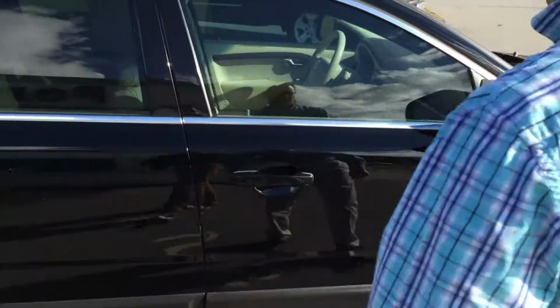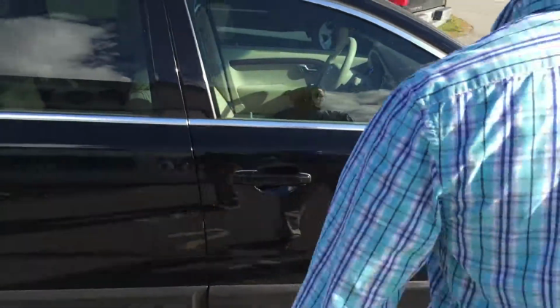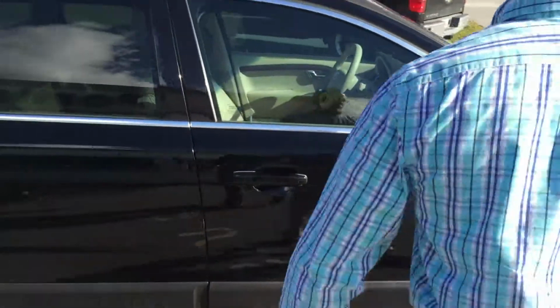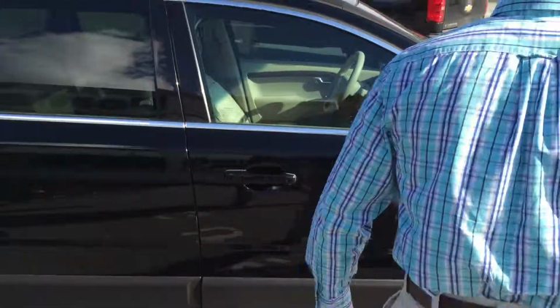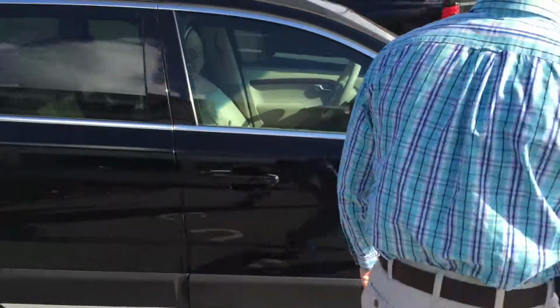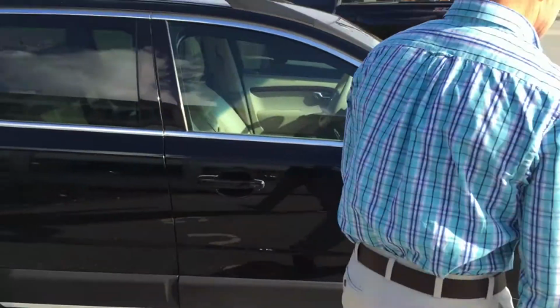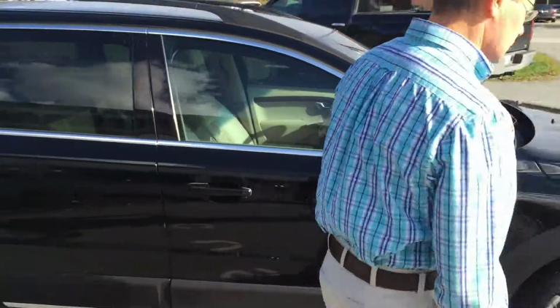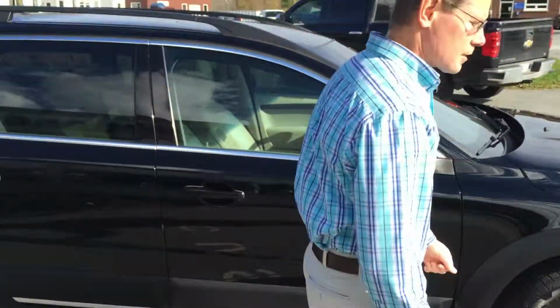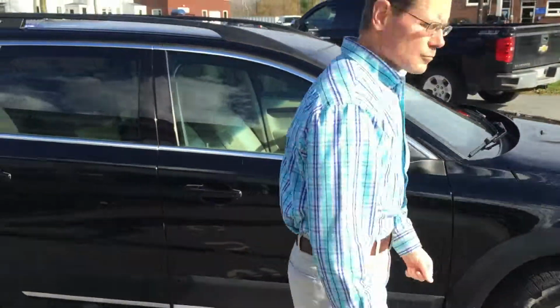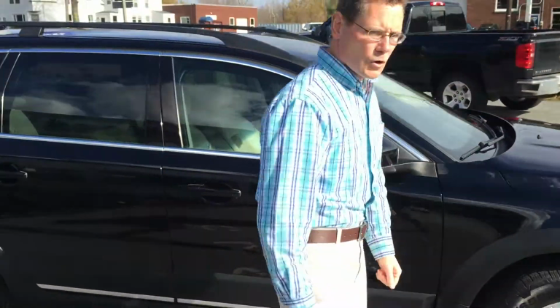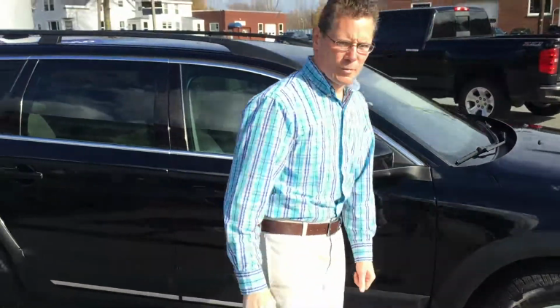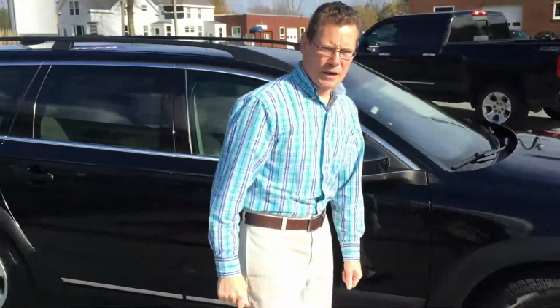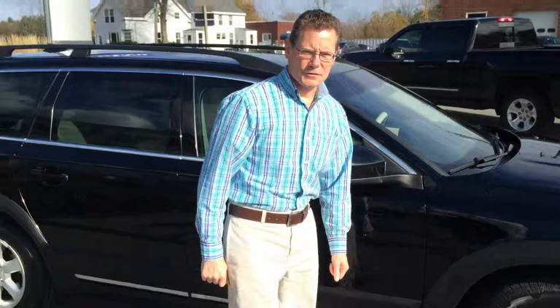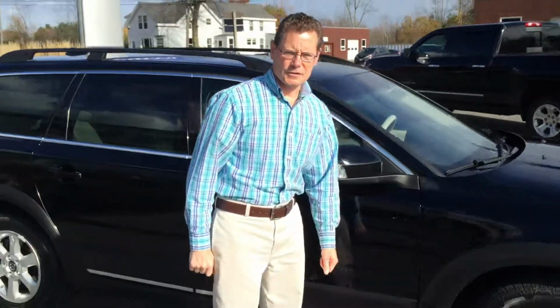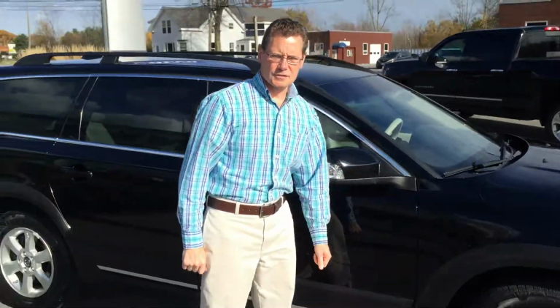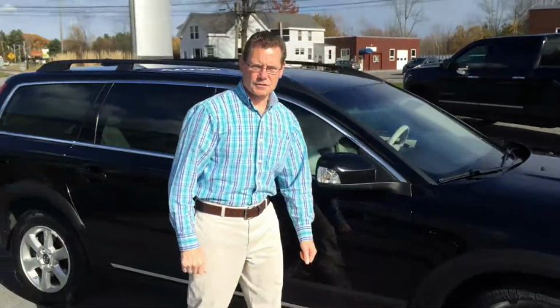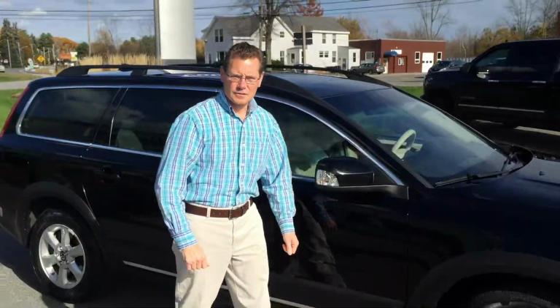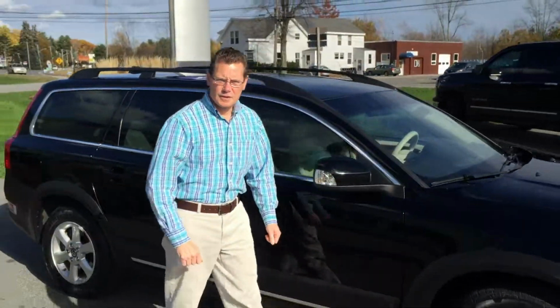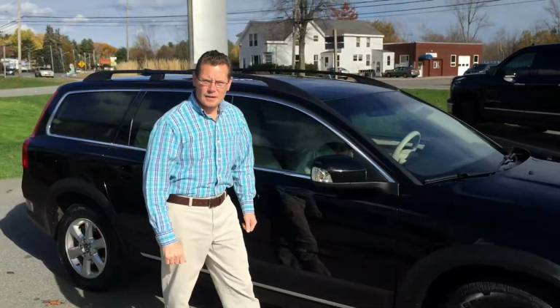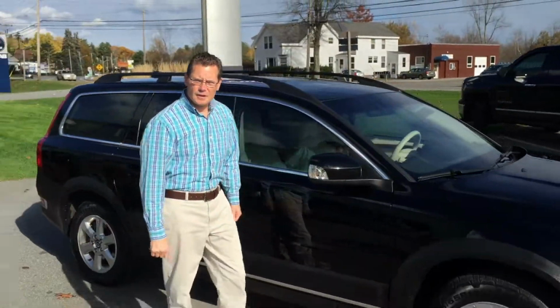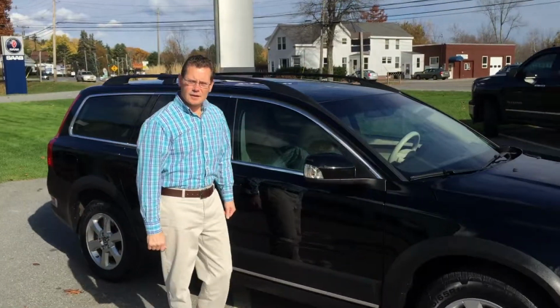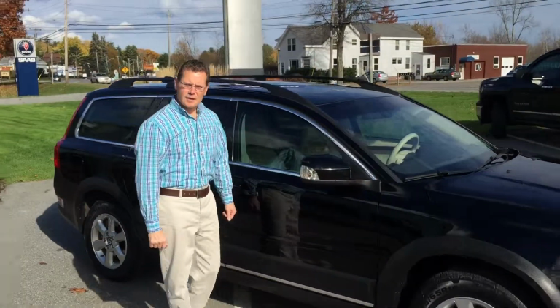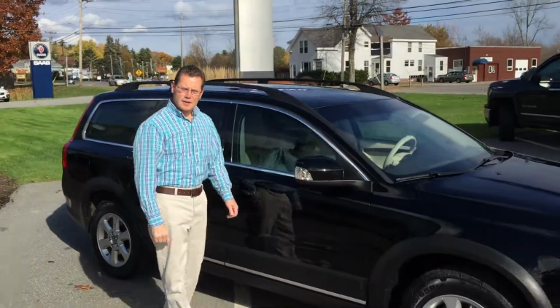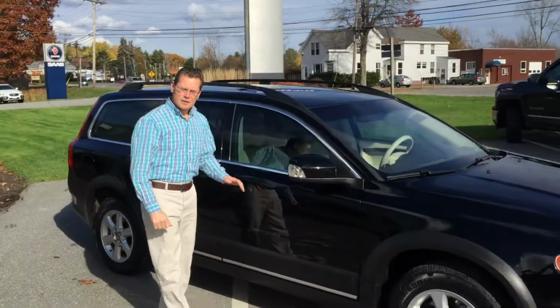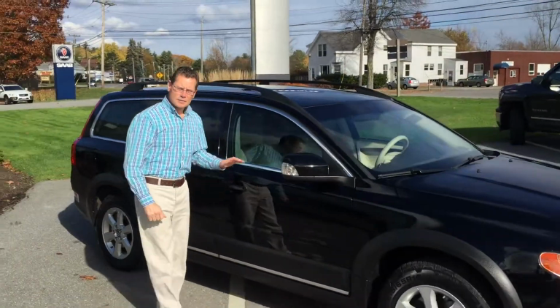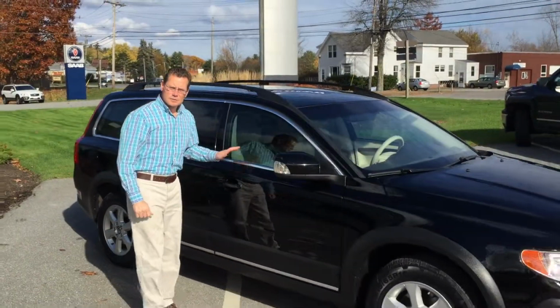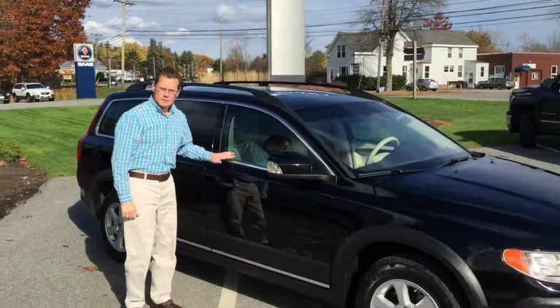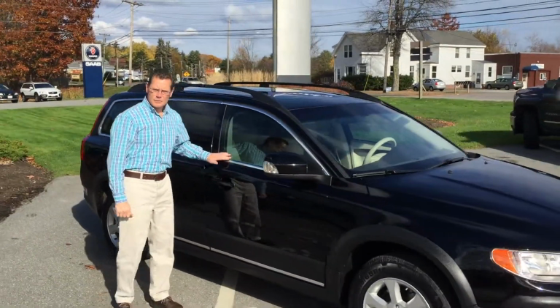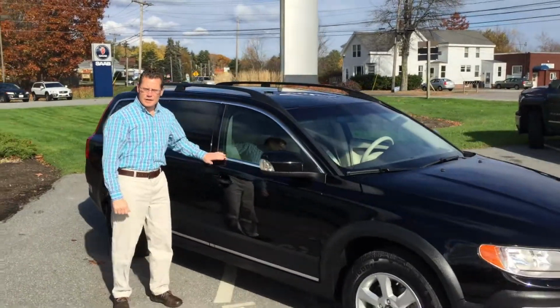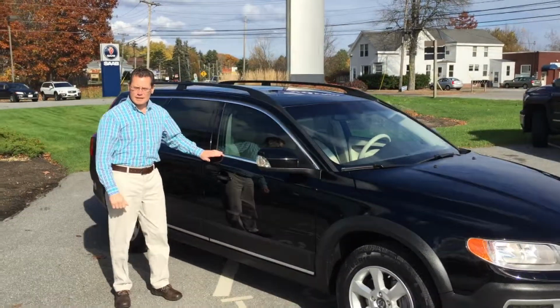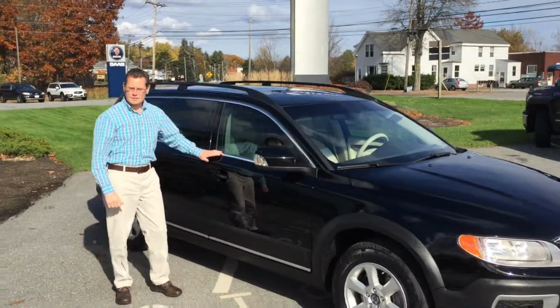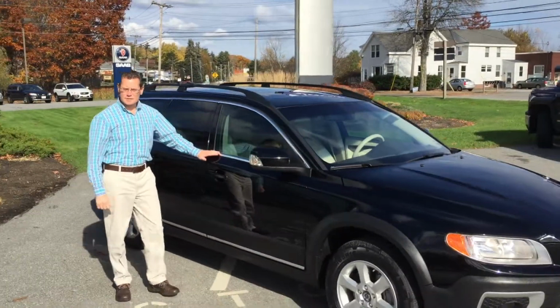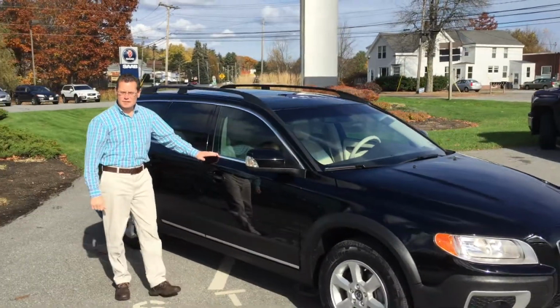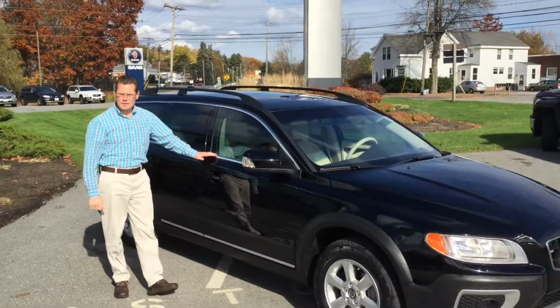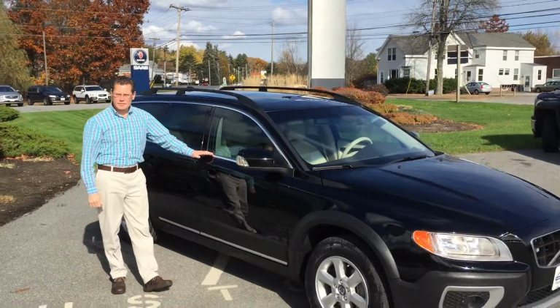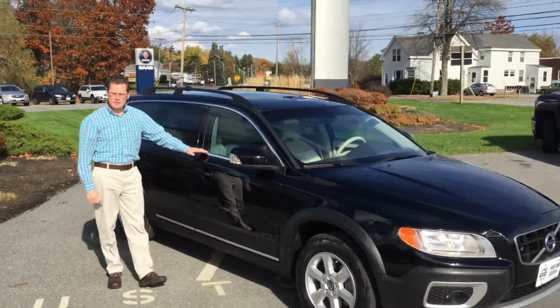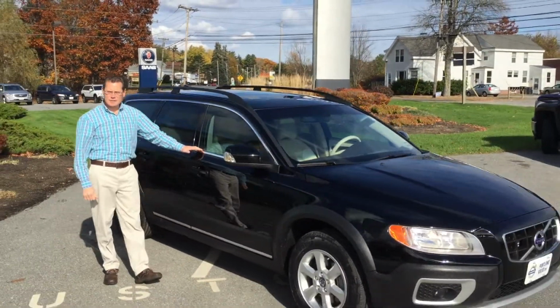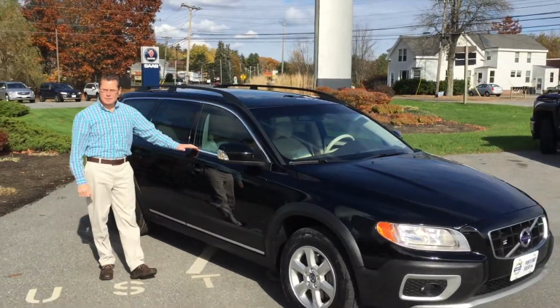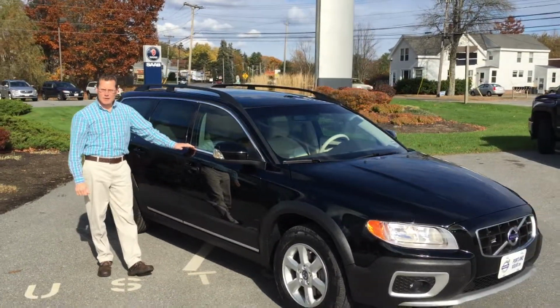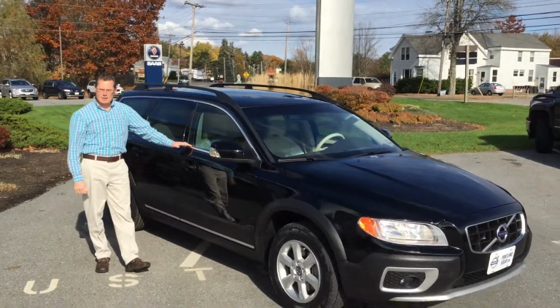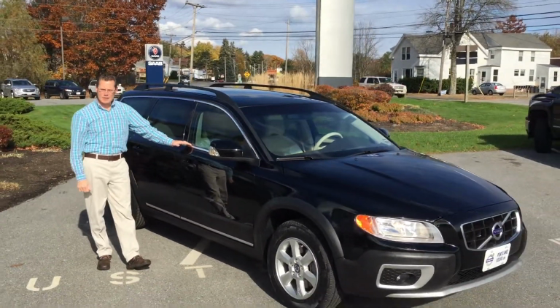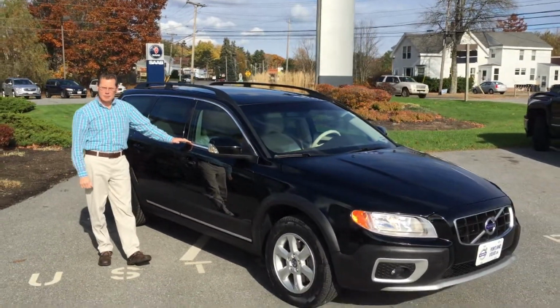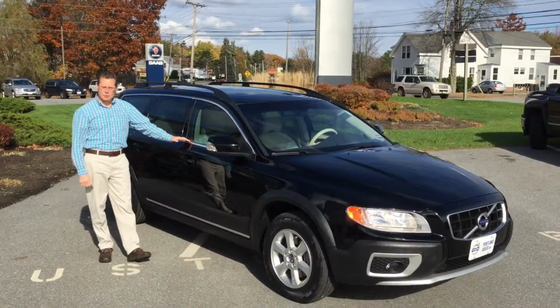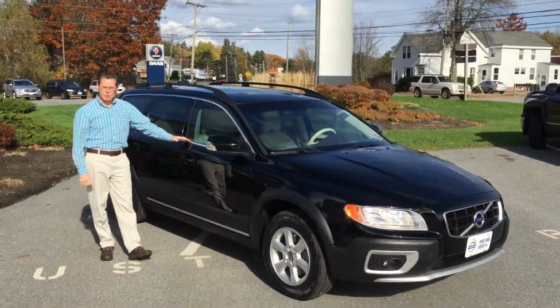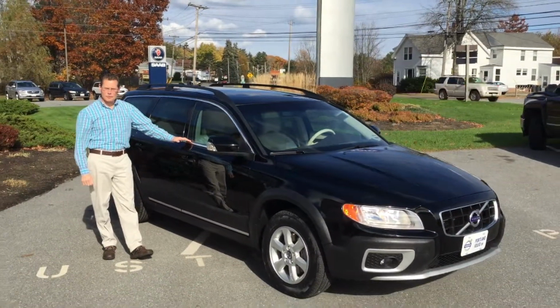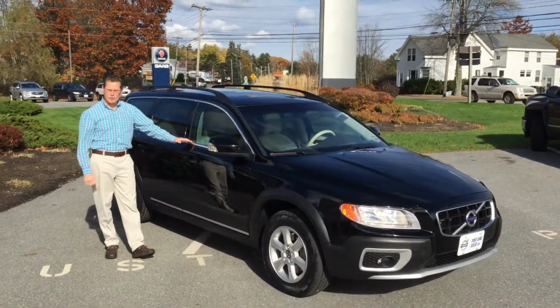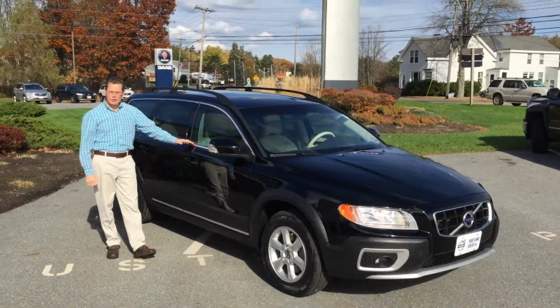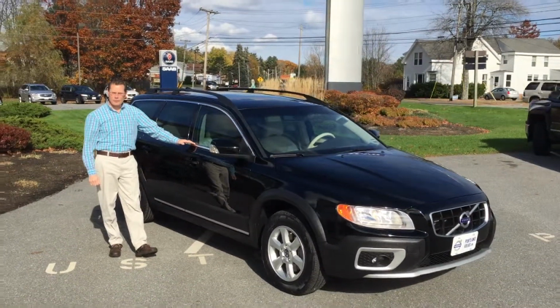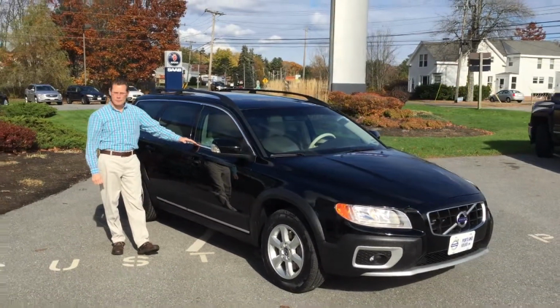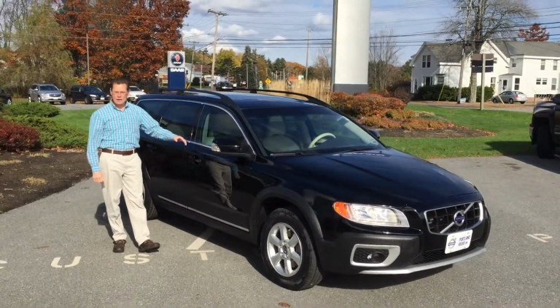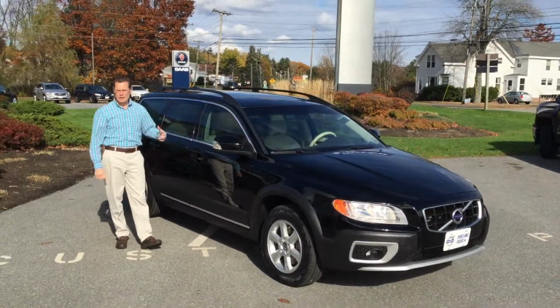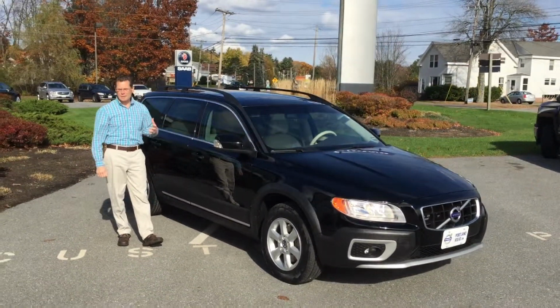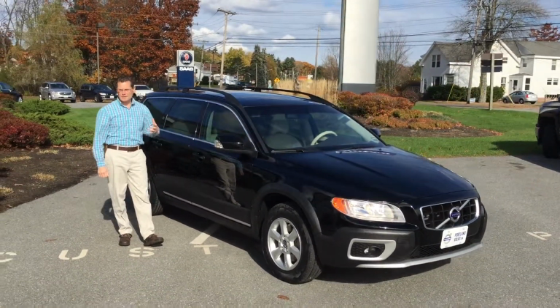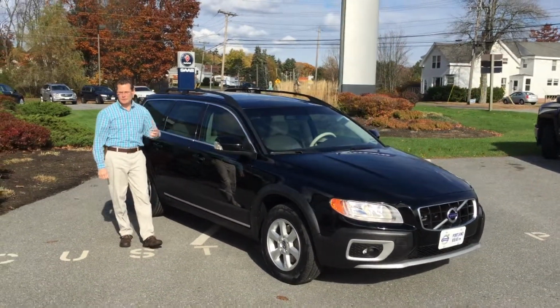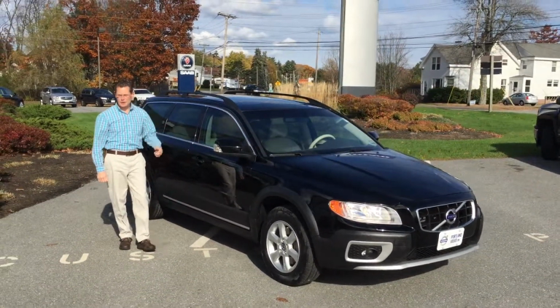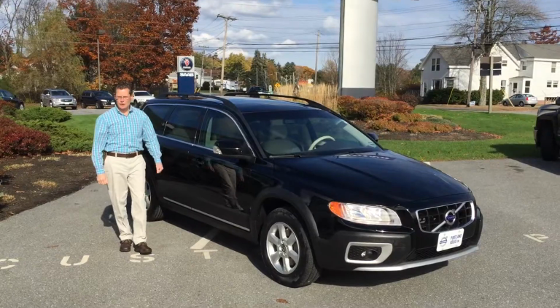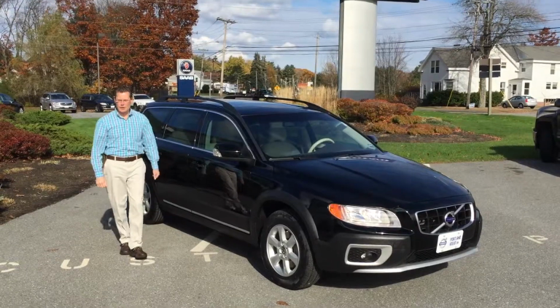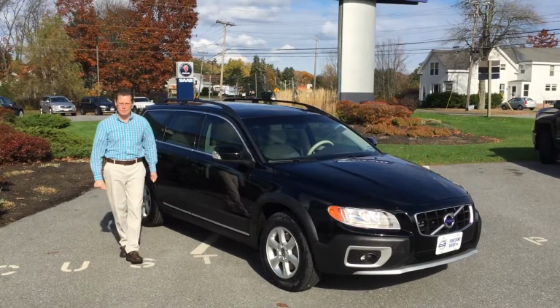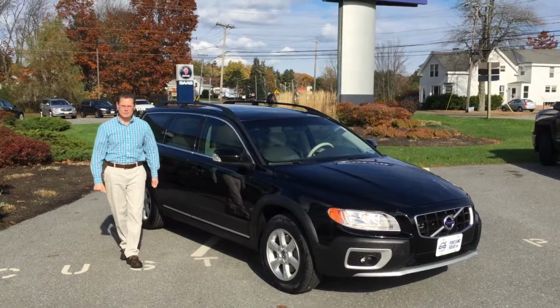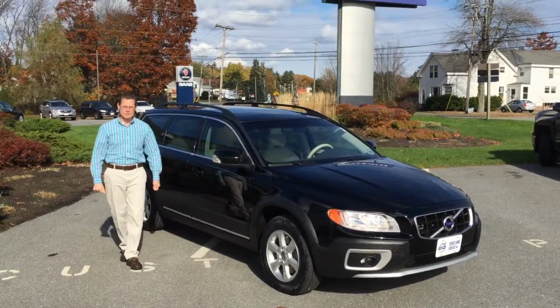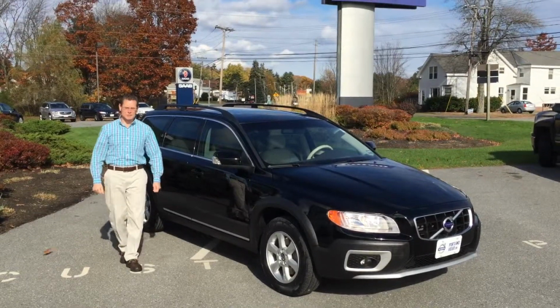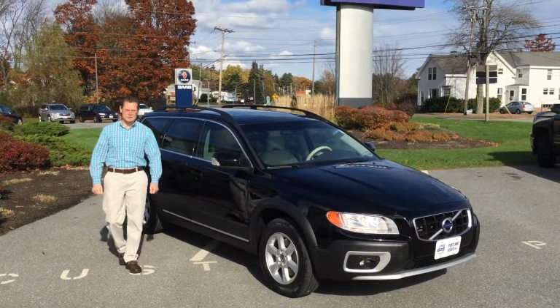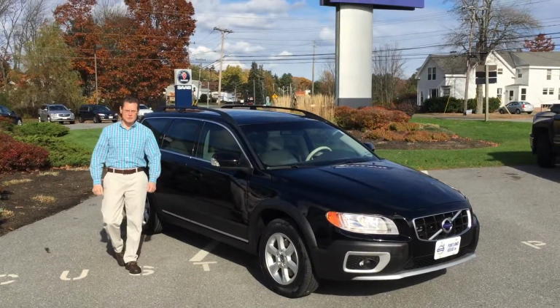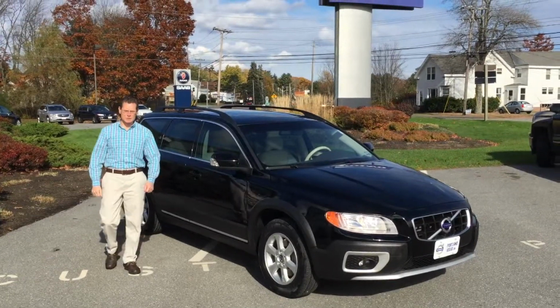If you'd like to learn more about this great XC70, come on down. My name is Phil. I hope to see you soon.